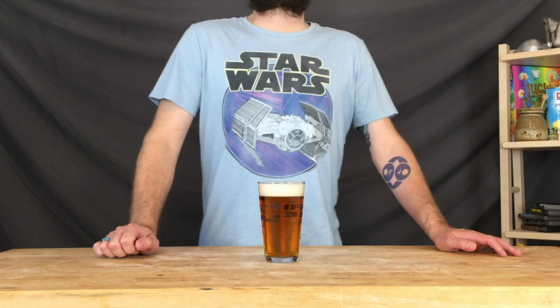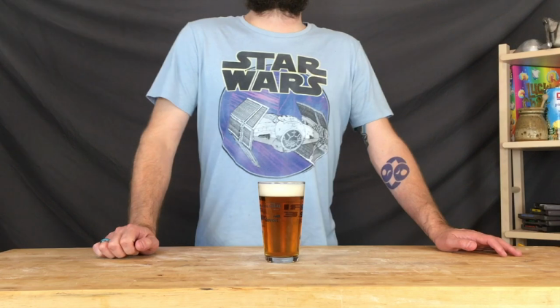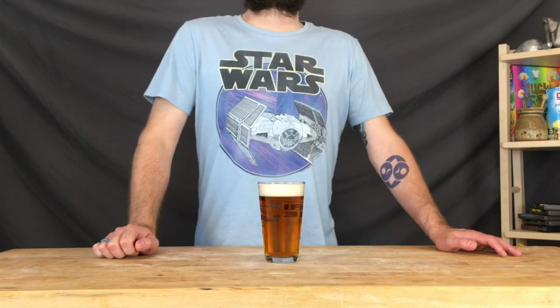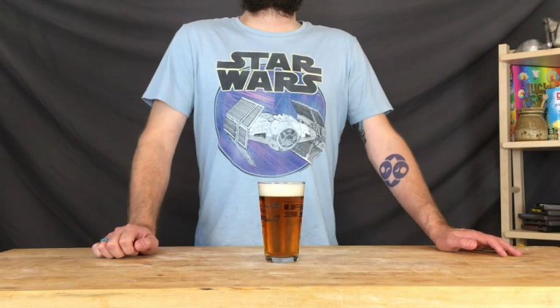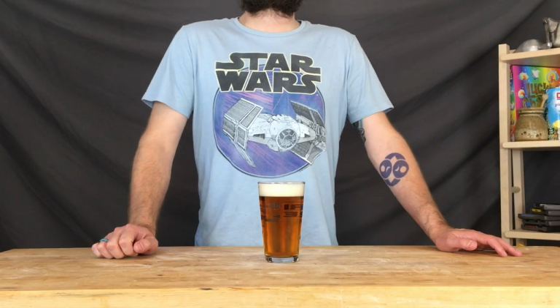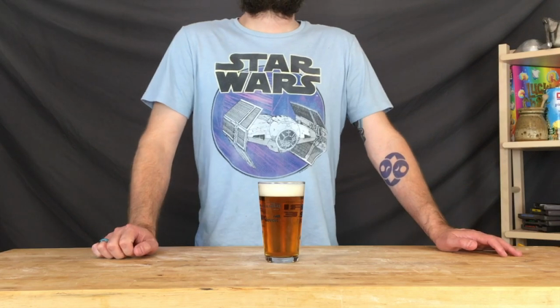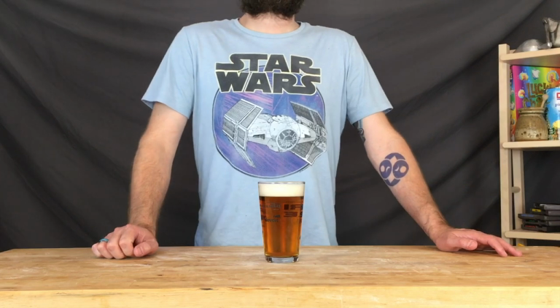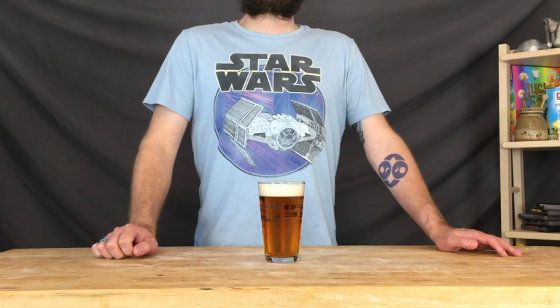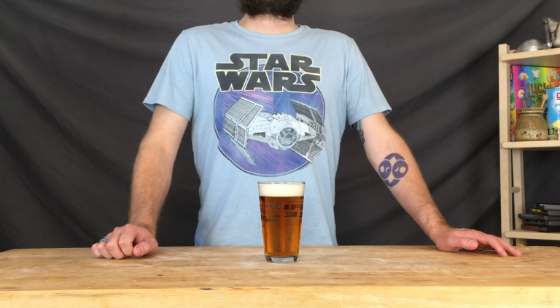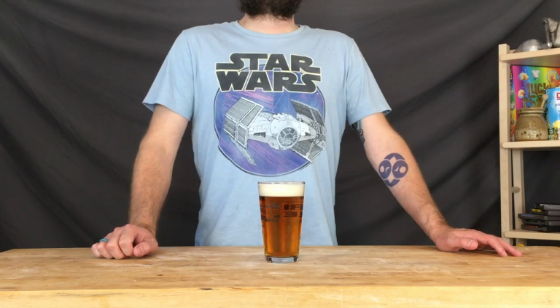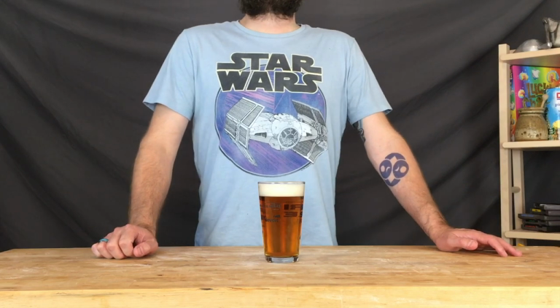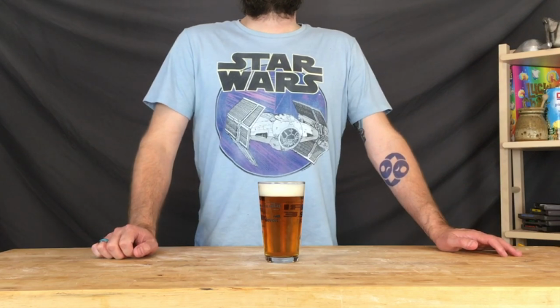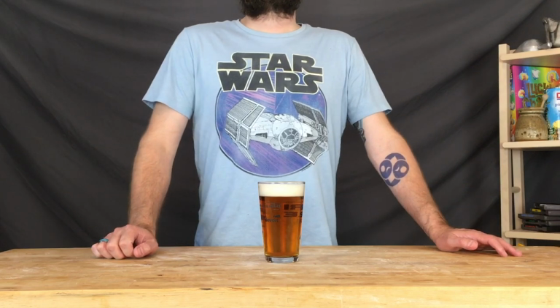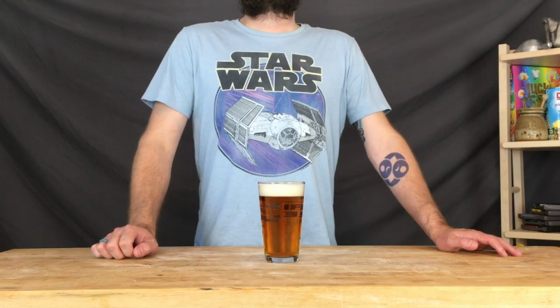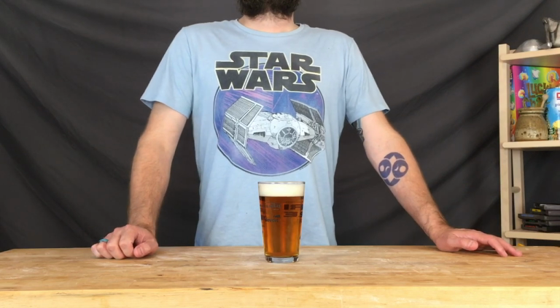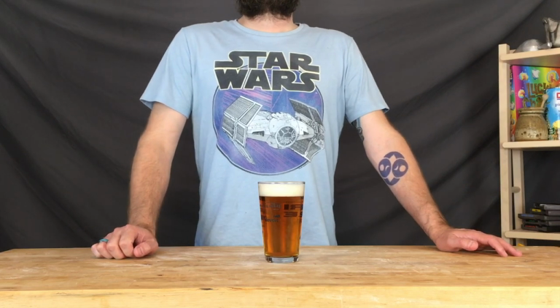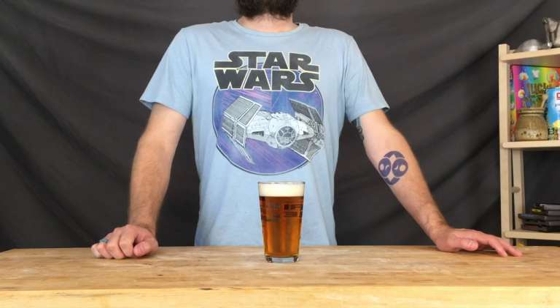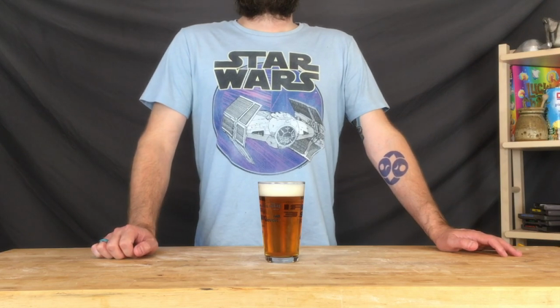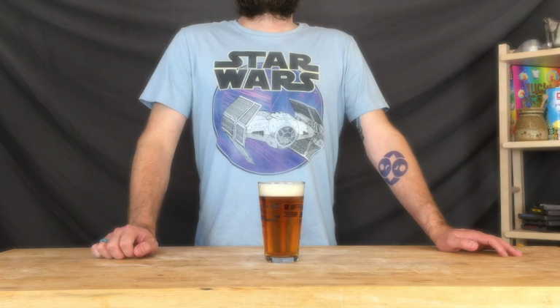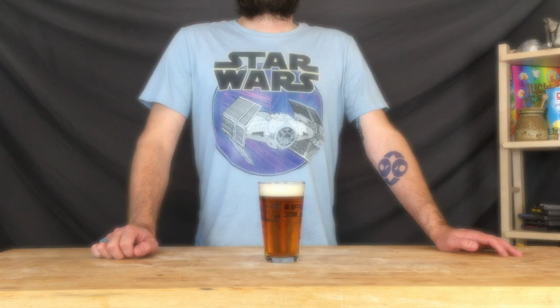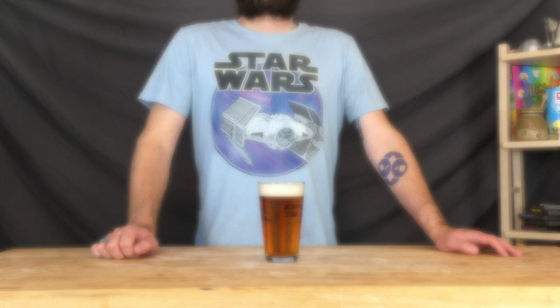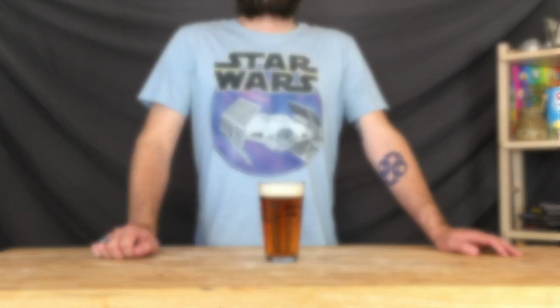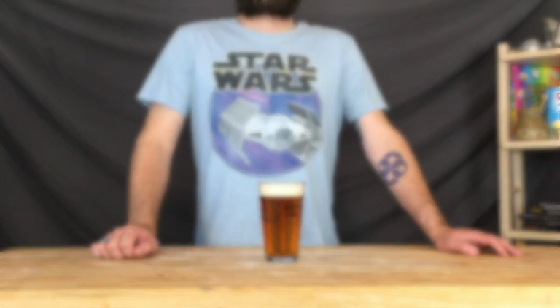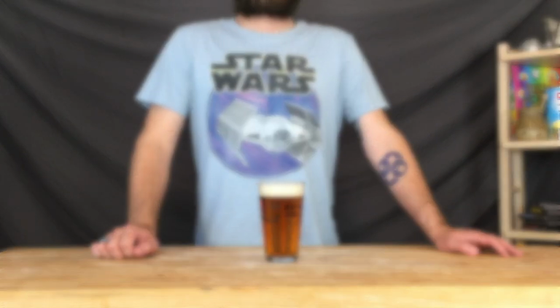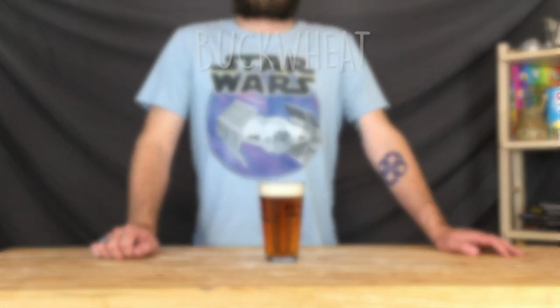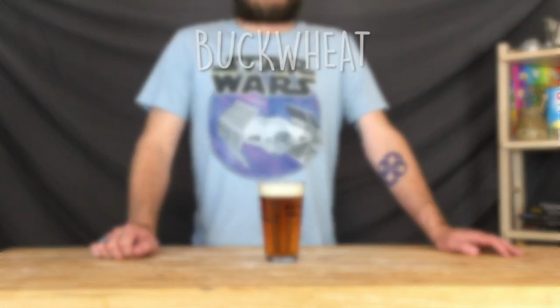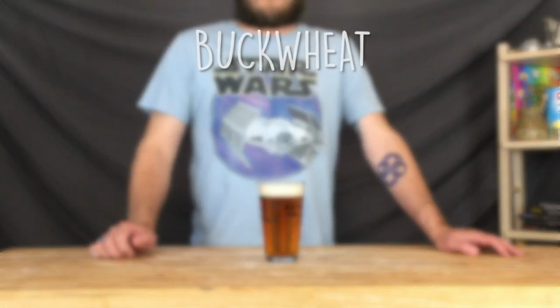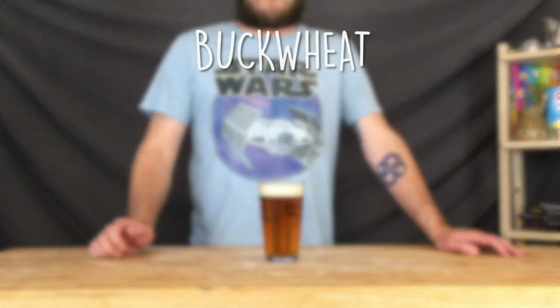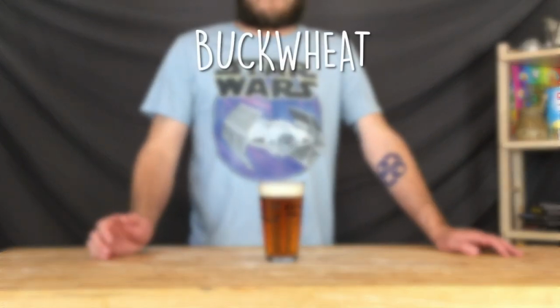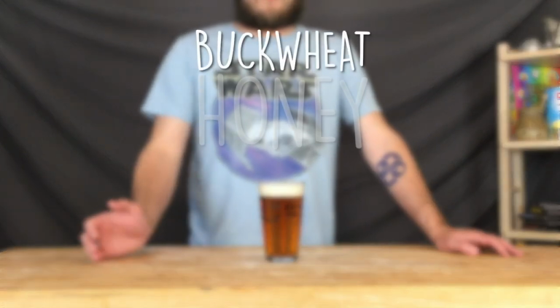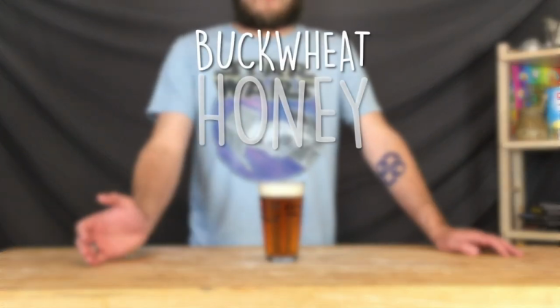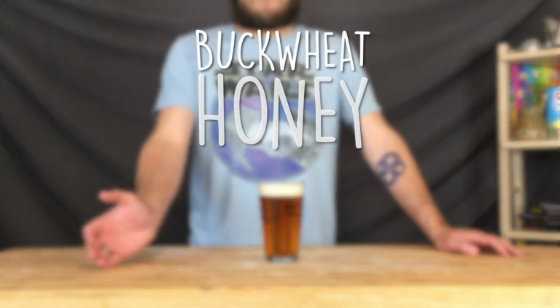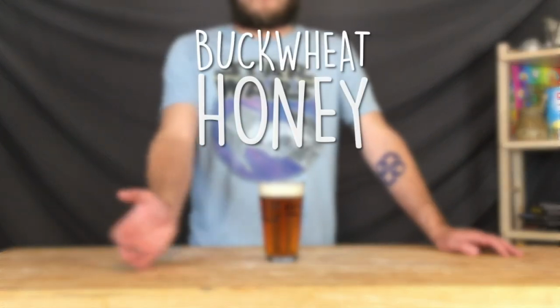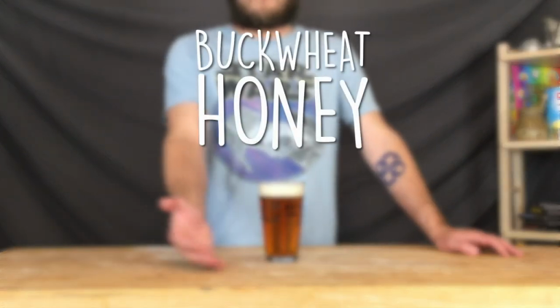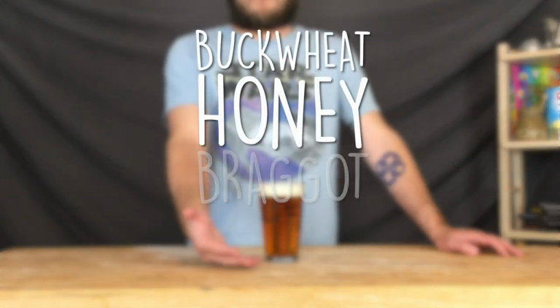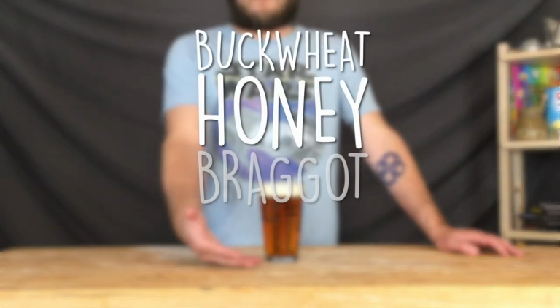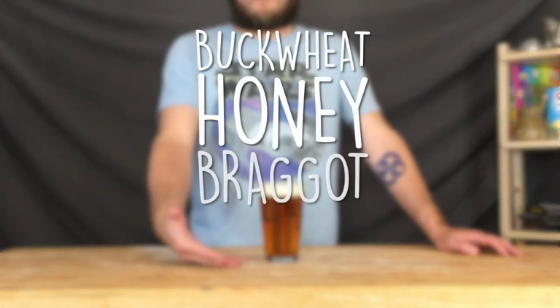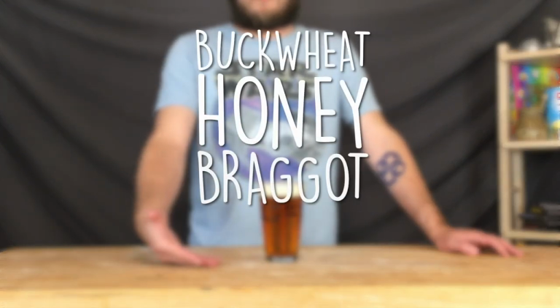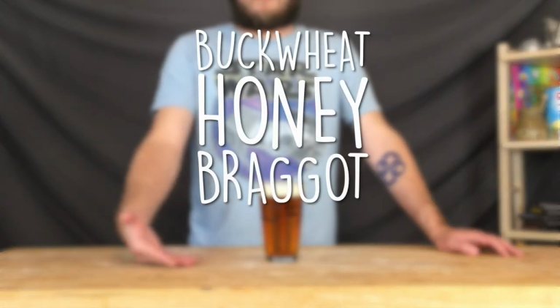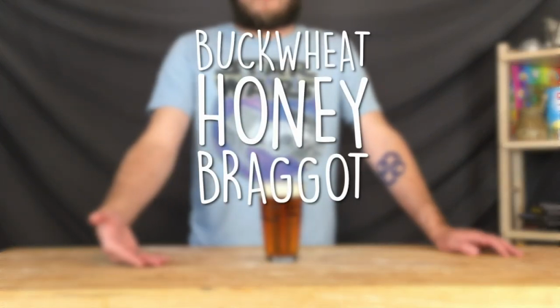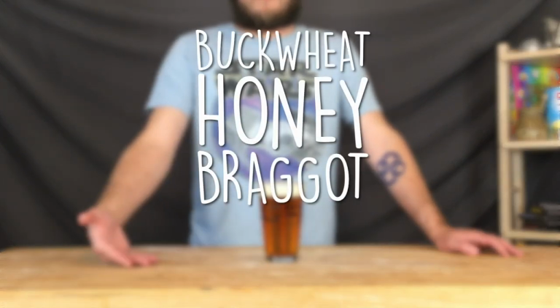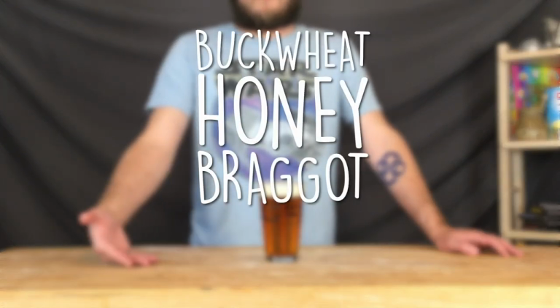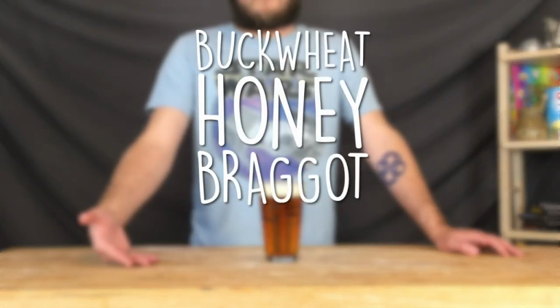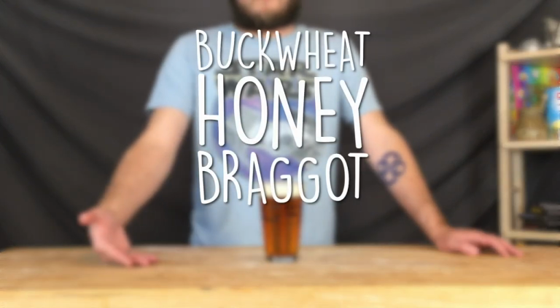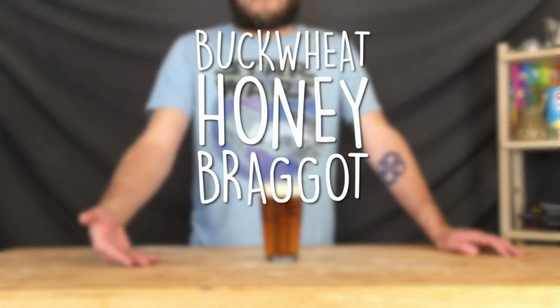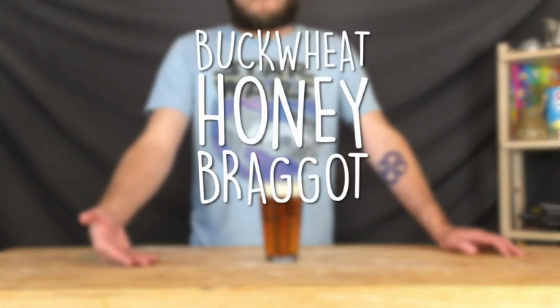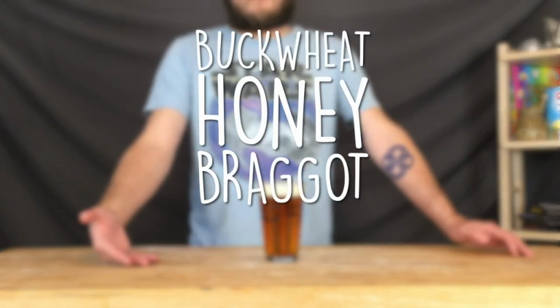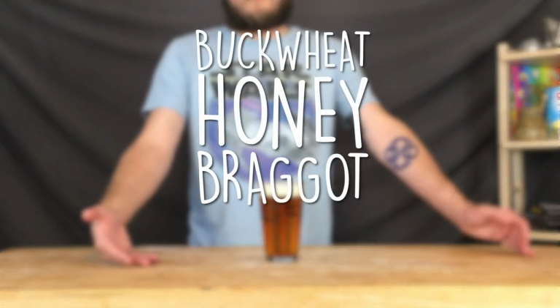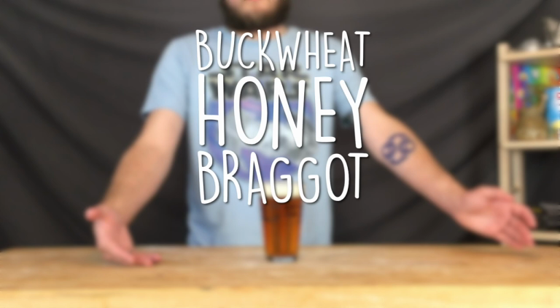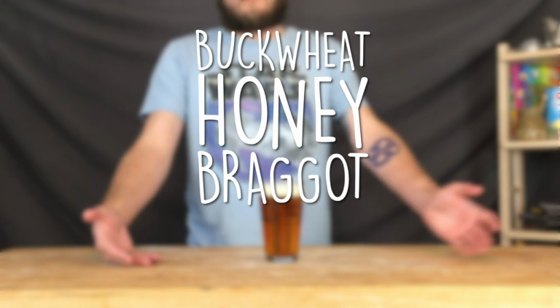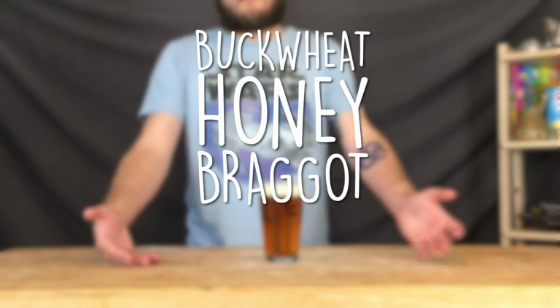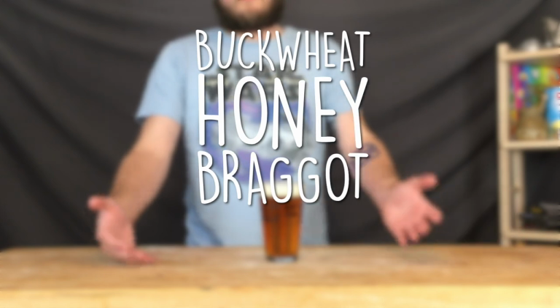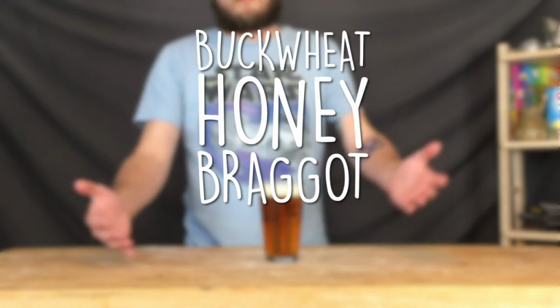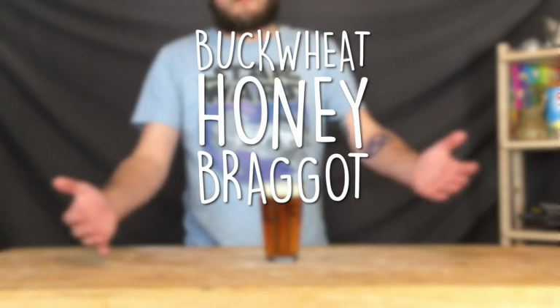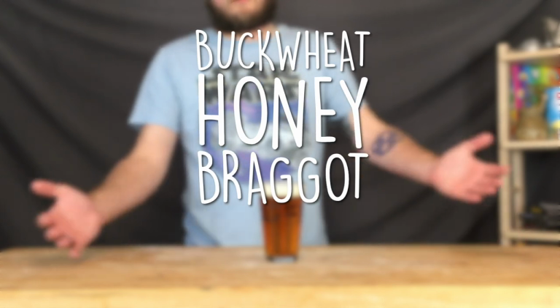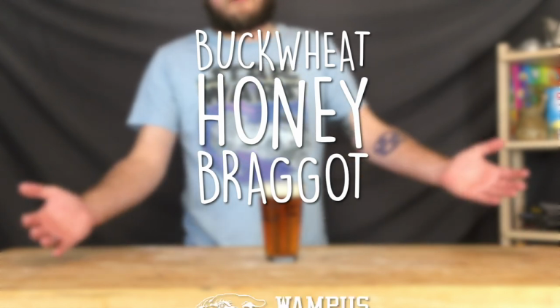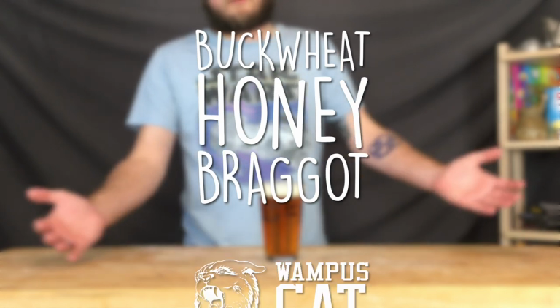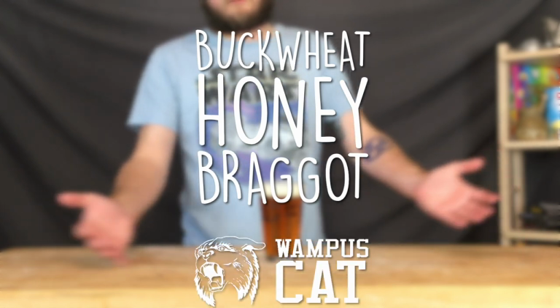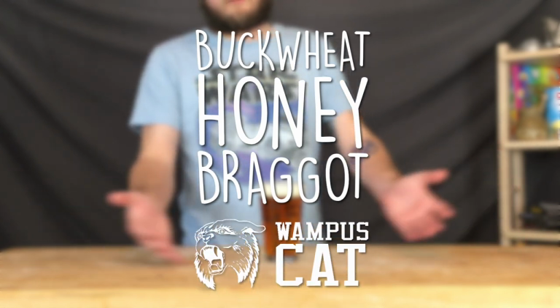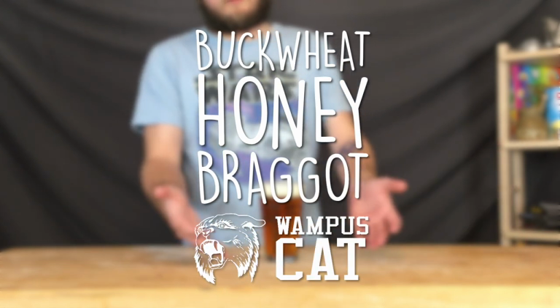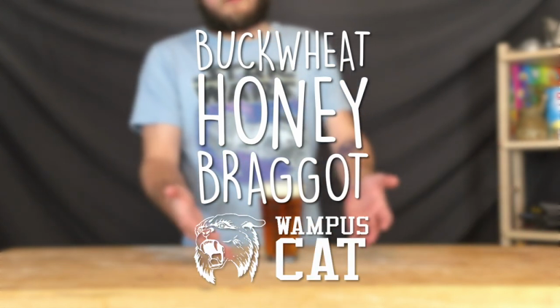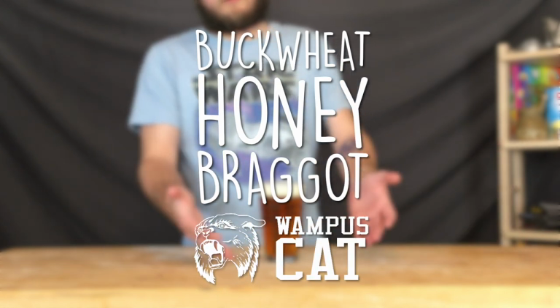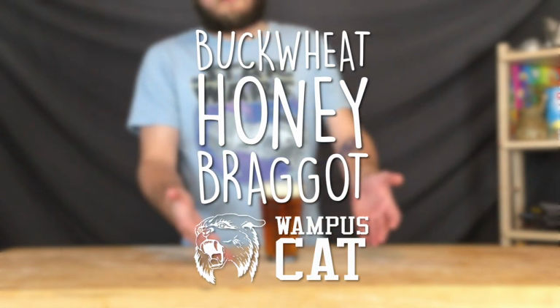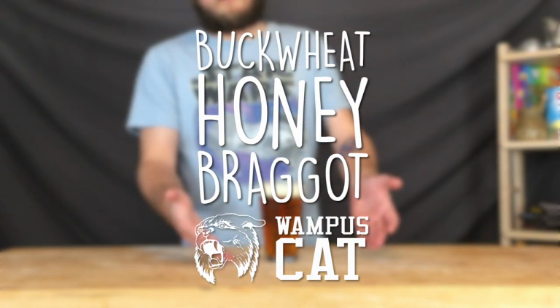On this episode of Doing the Most, we're brewing up a buckwheat honey braggot. We call this one the Wampus Cat.